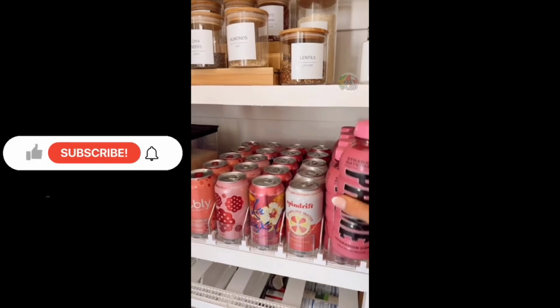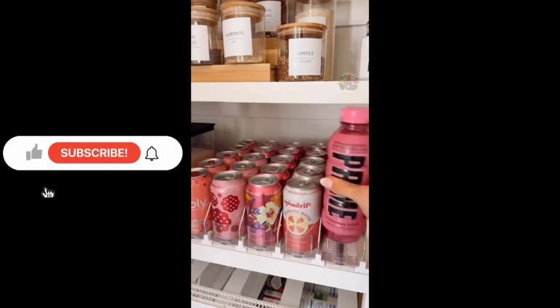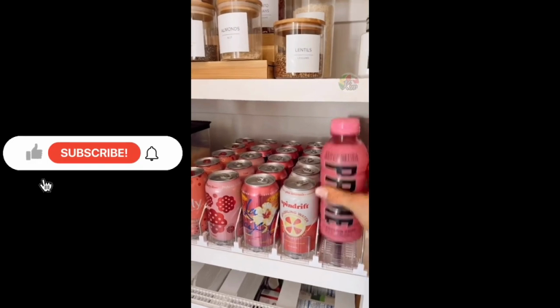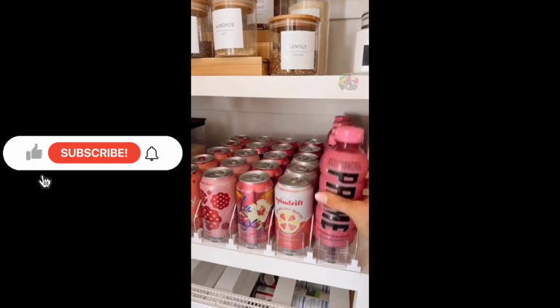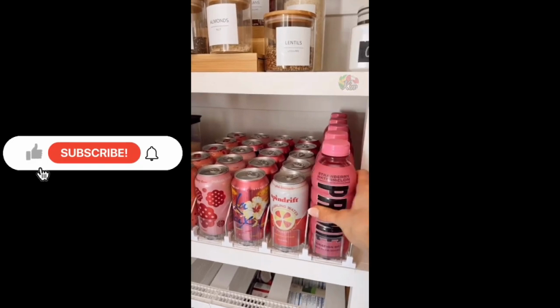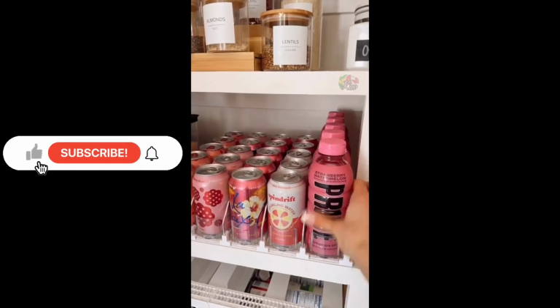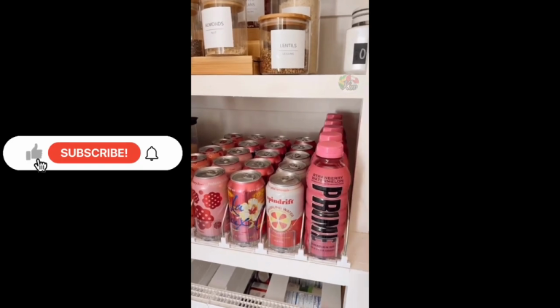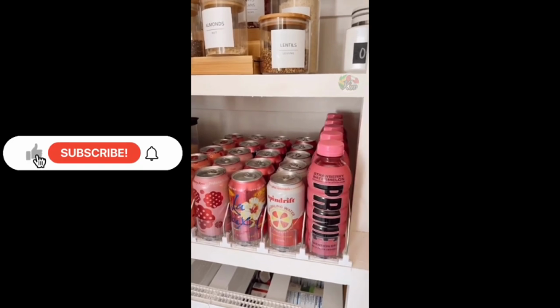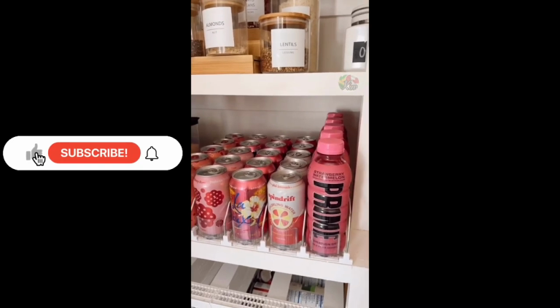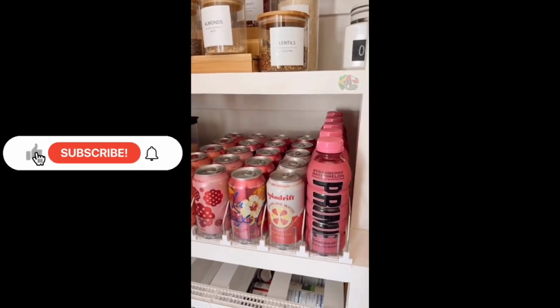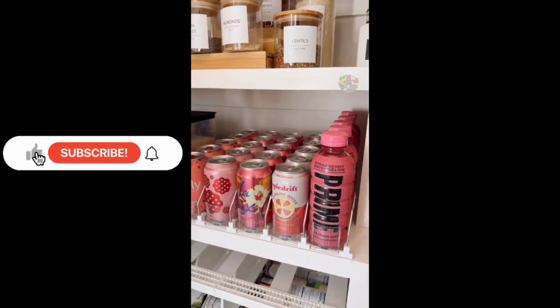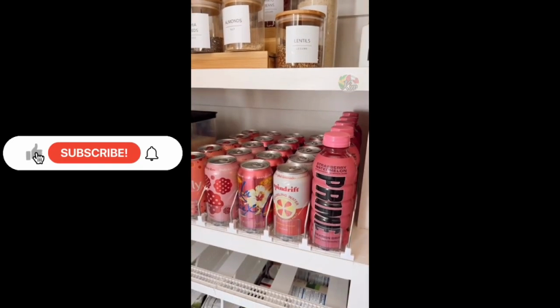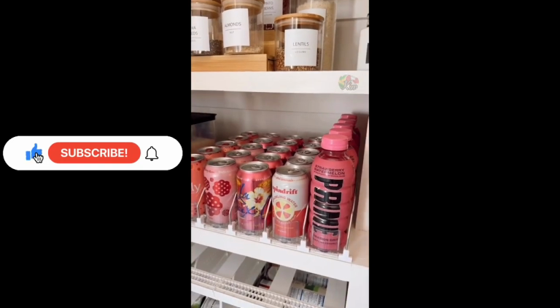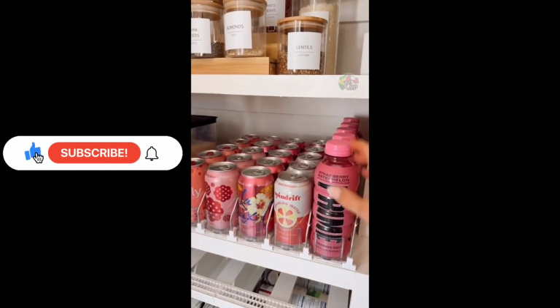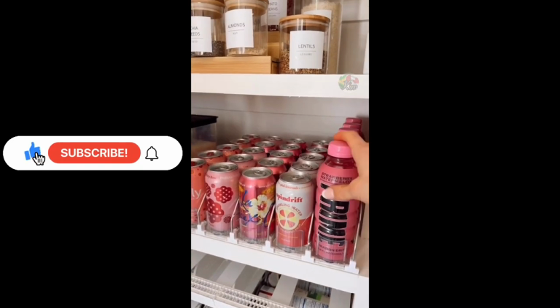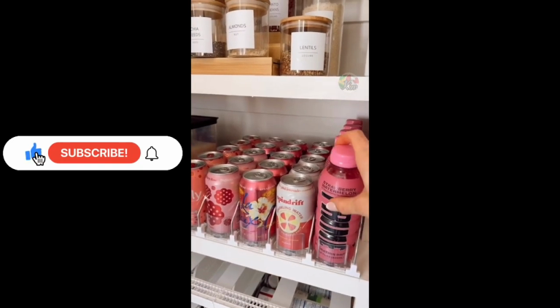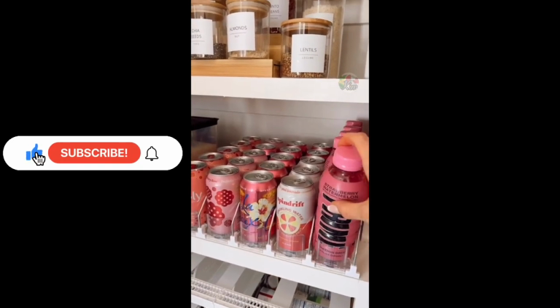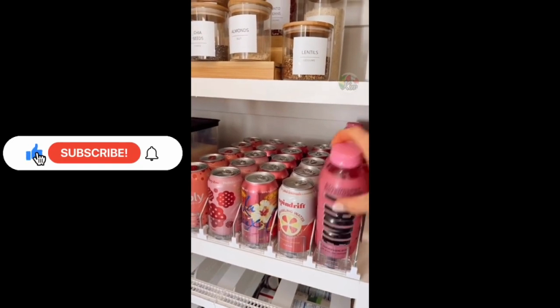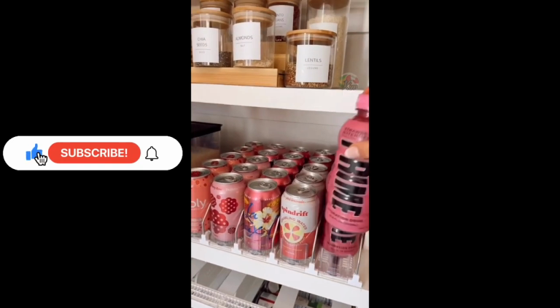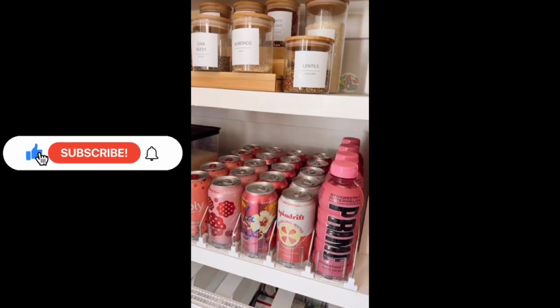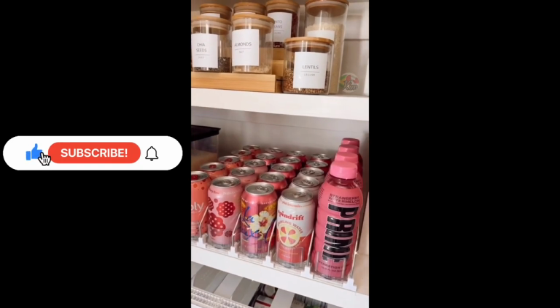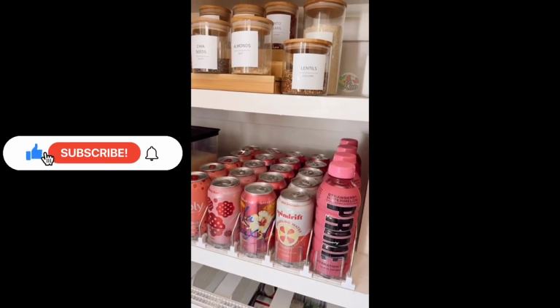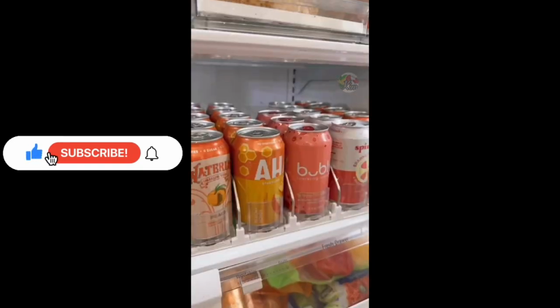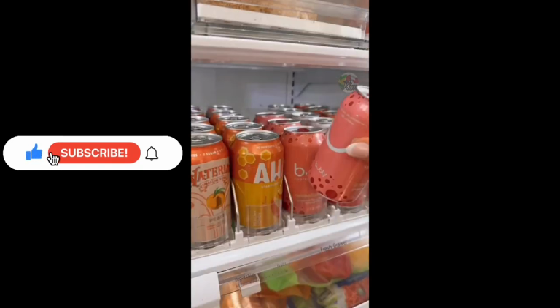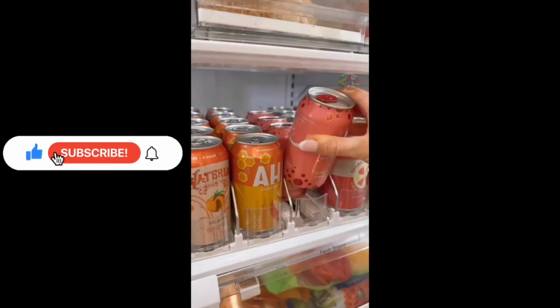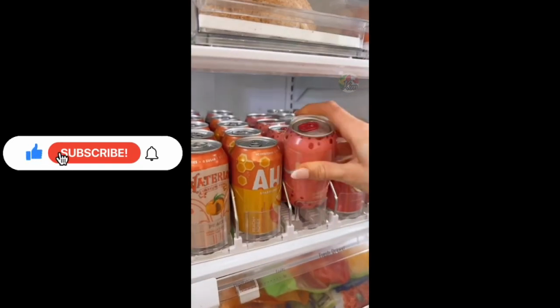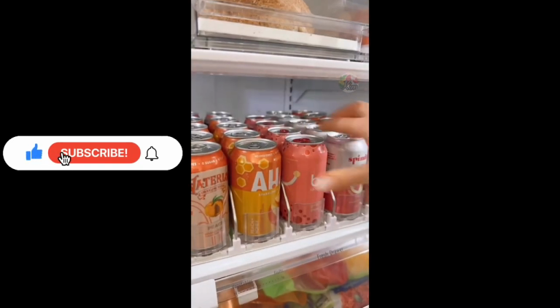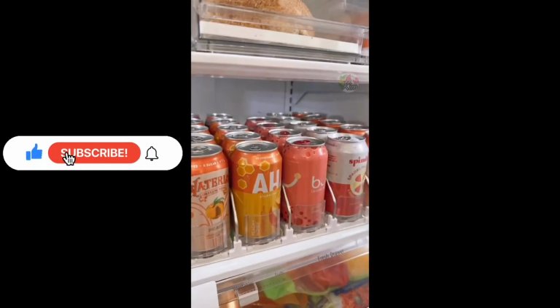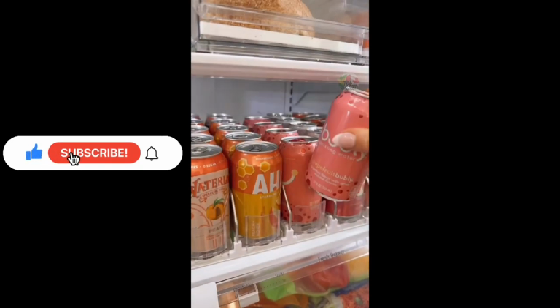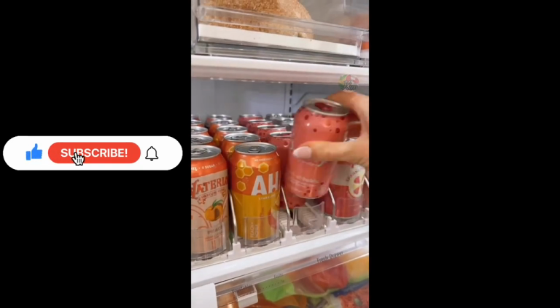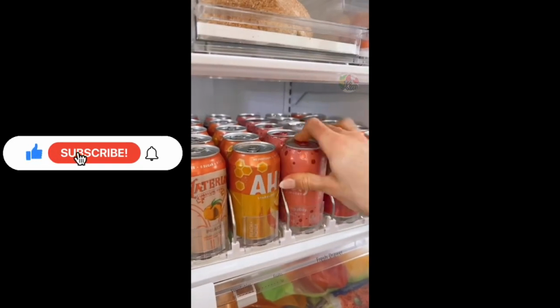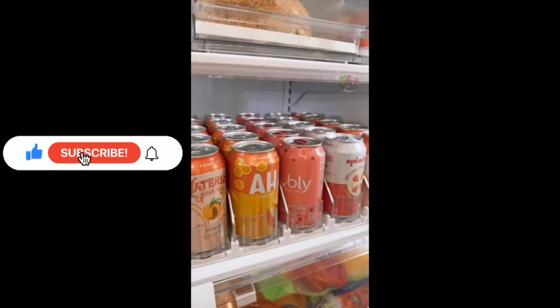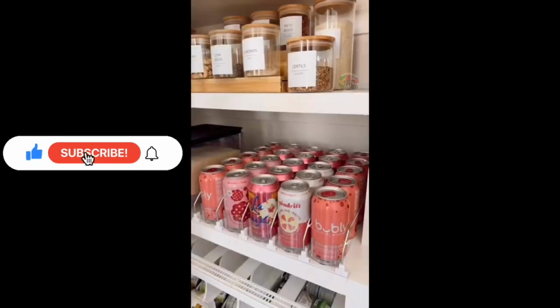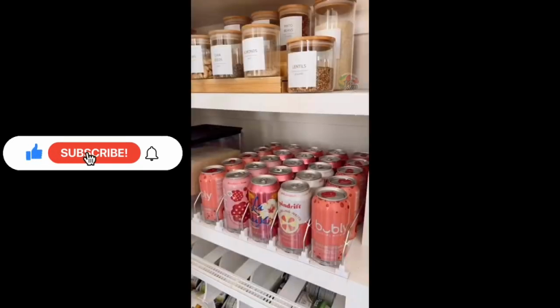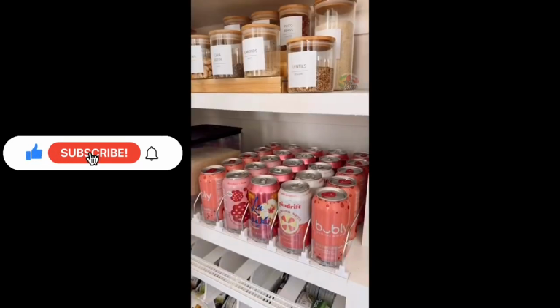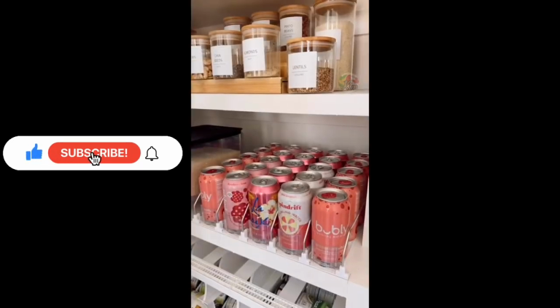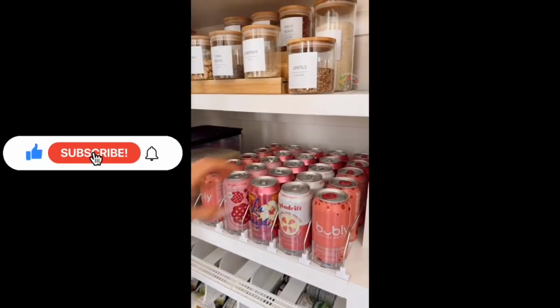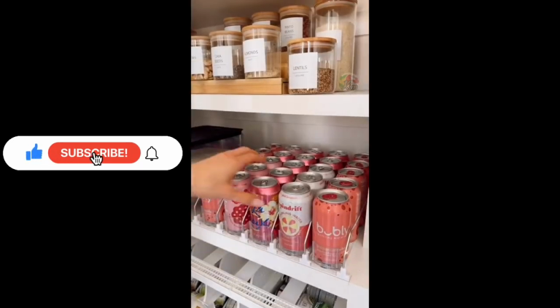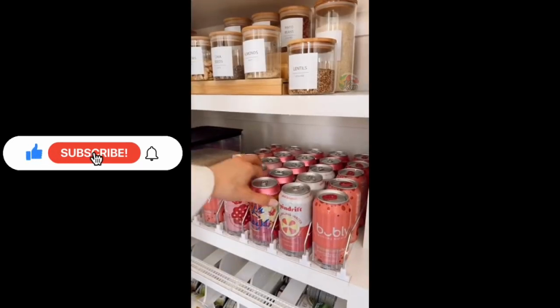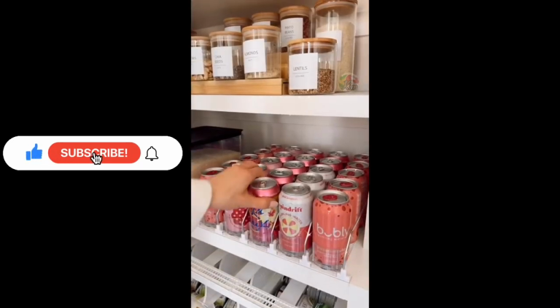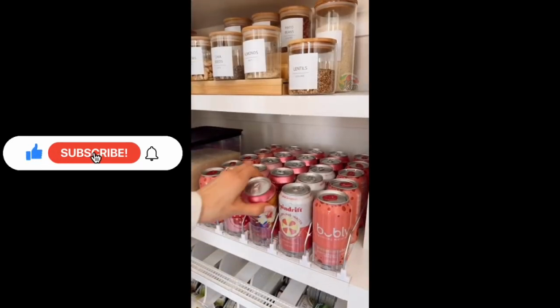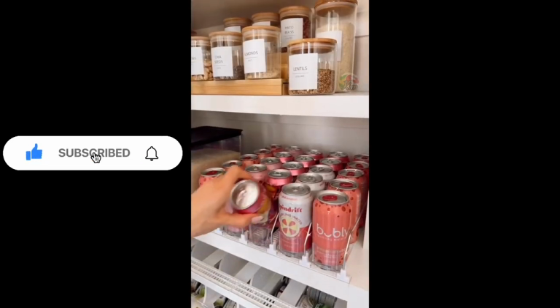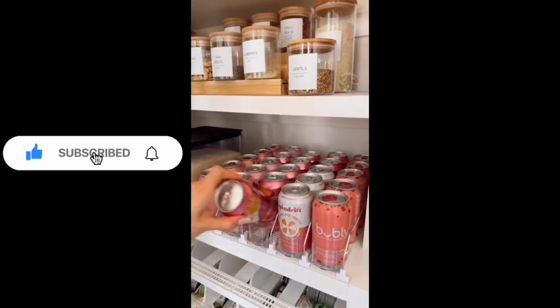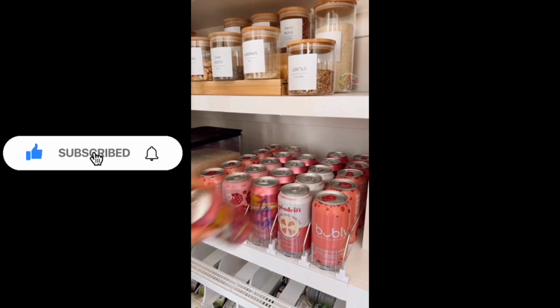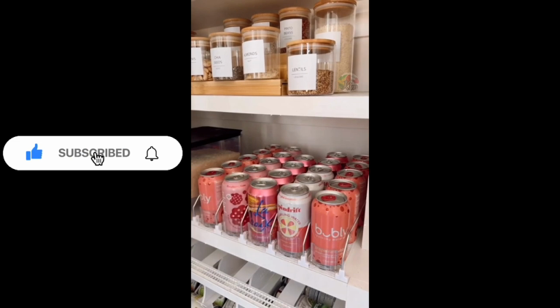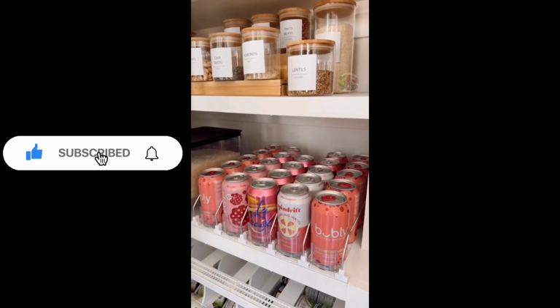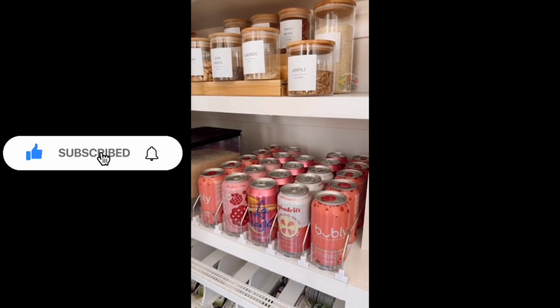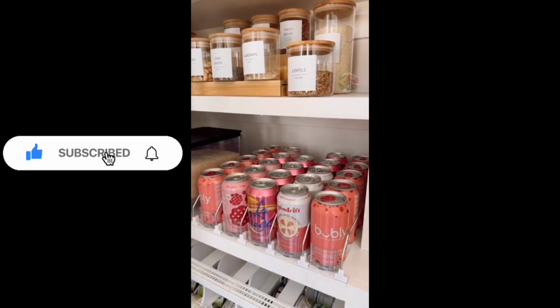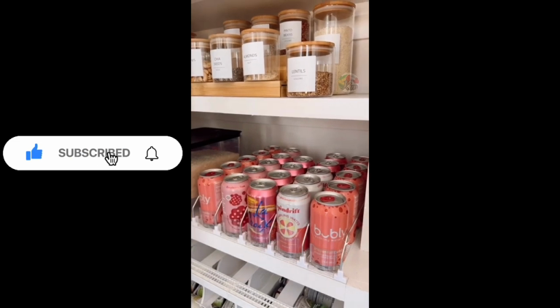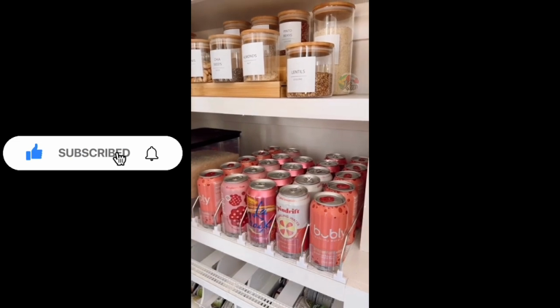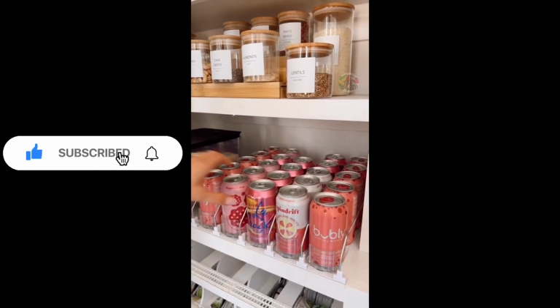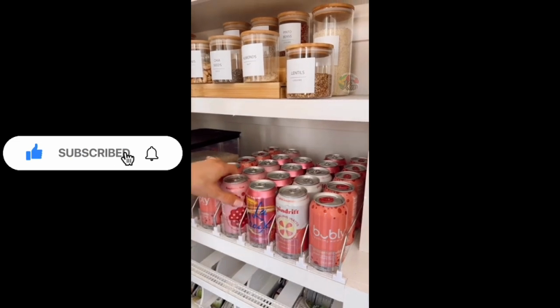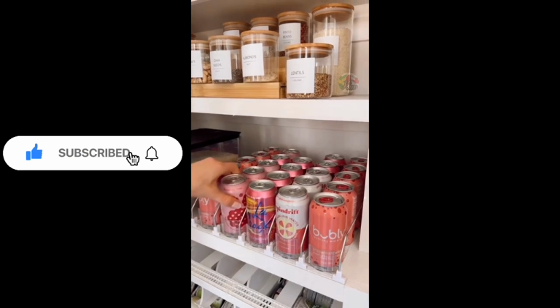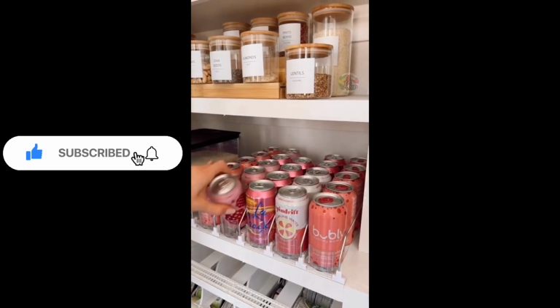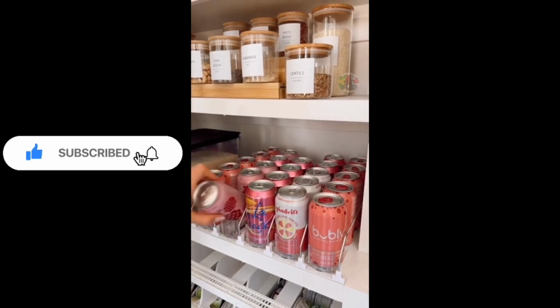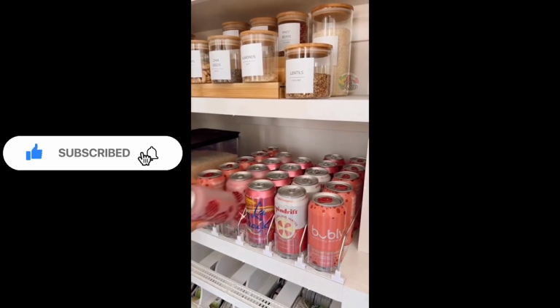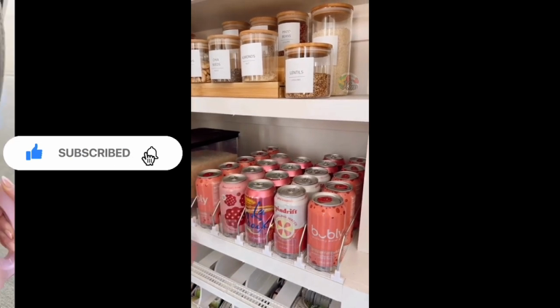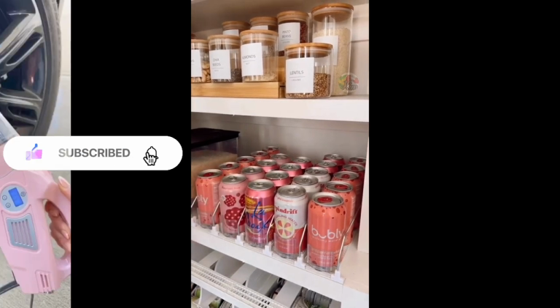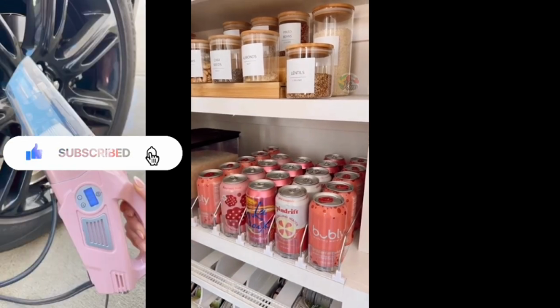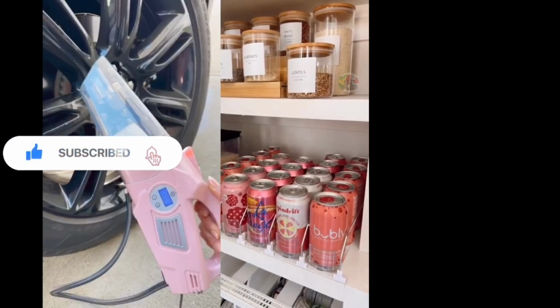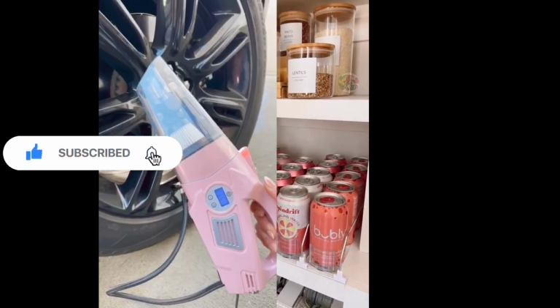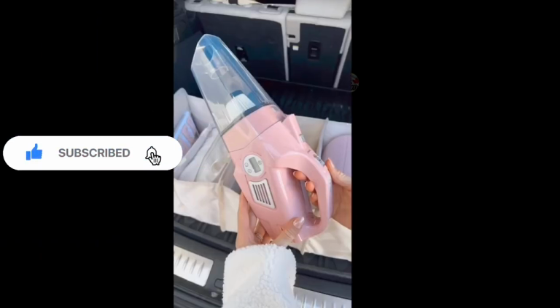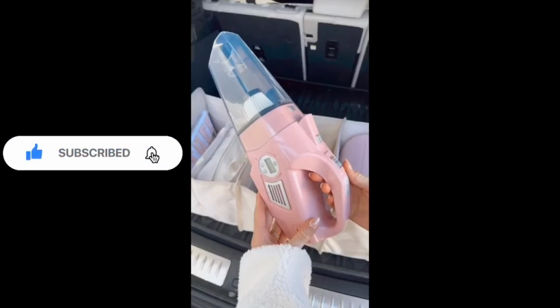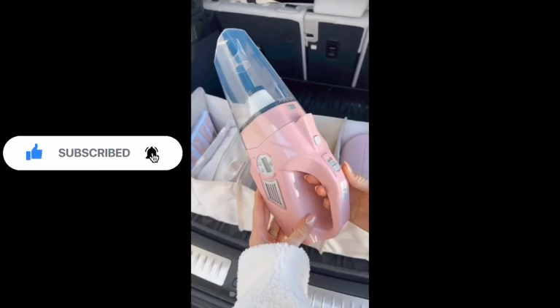This drink organizer keeps pantries and fridges more organized. The widths are customizable to fit most size cans or bottles, and has an automatic self-glider to easily grab and restock your favorite drink.